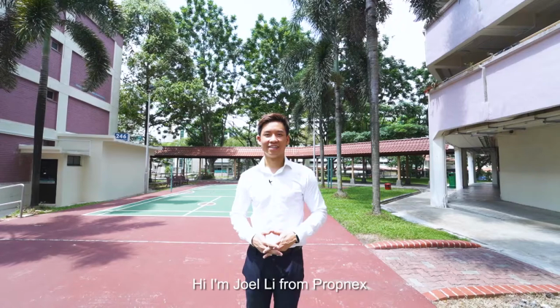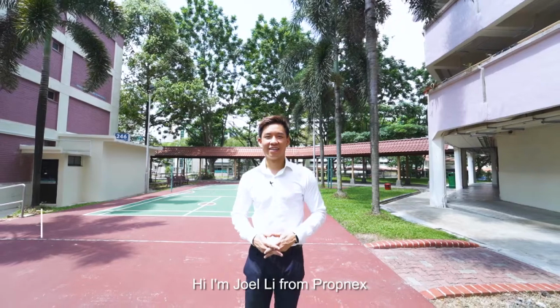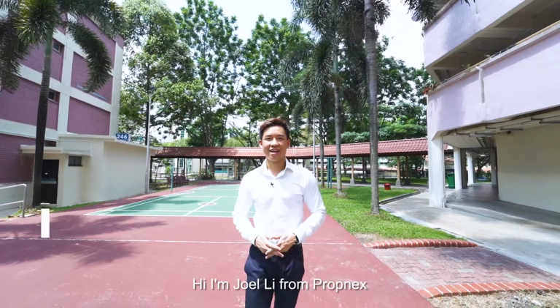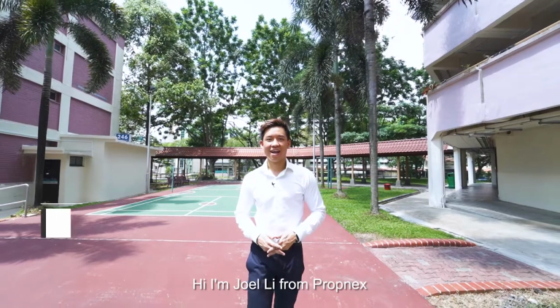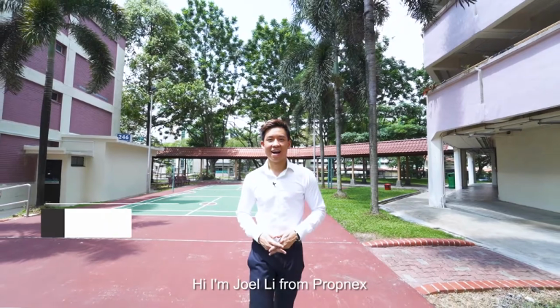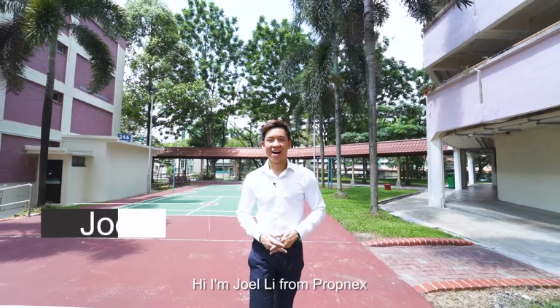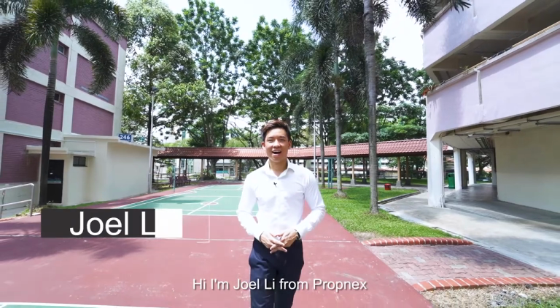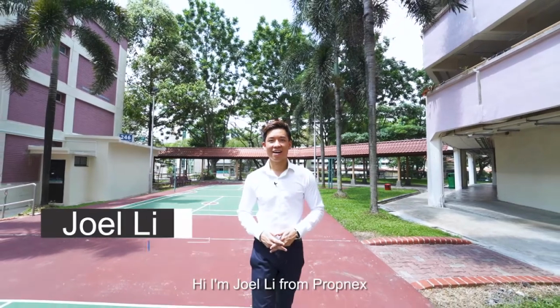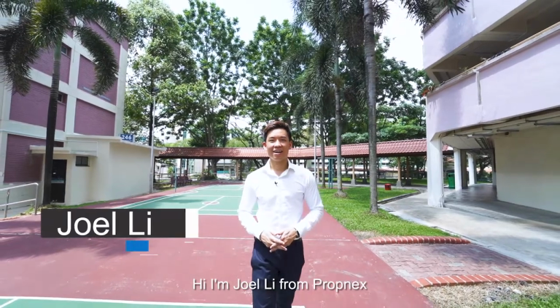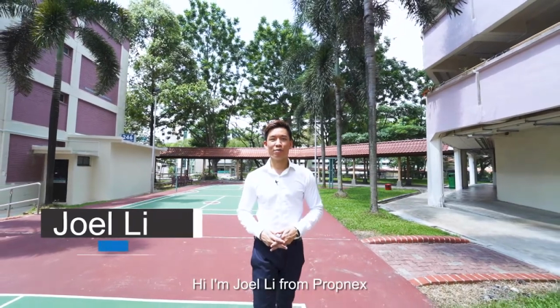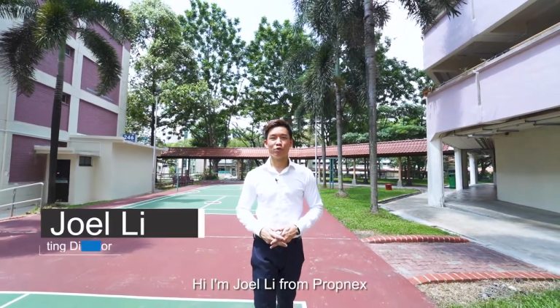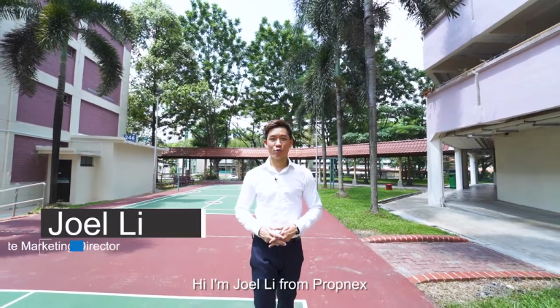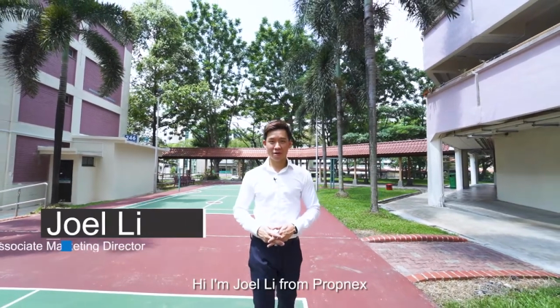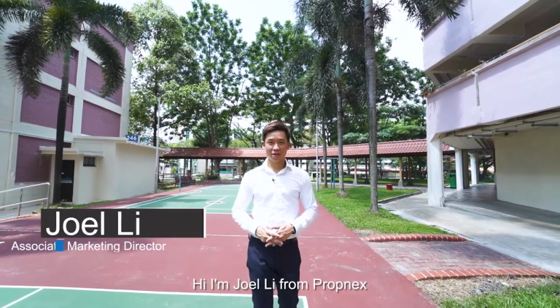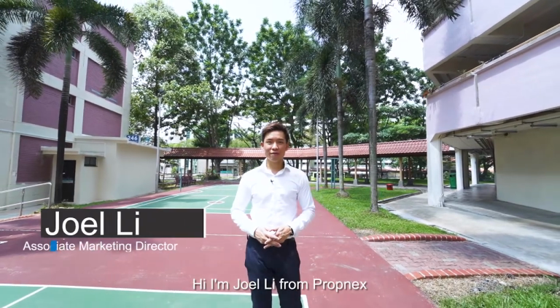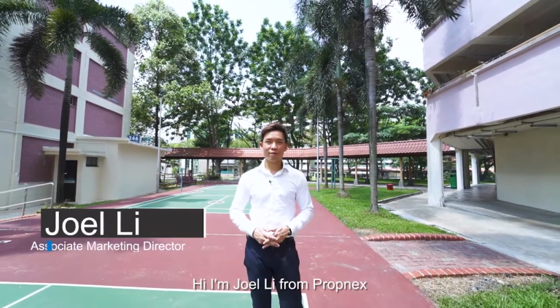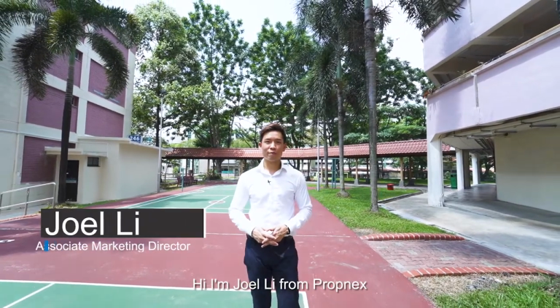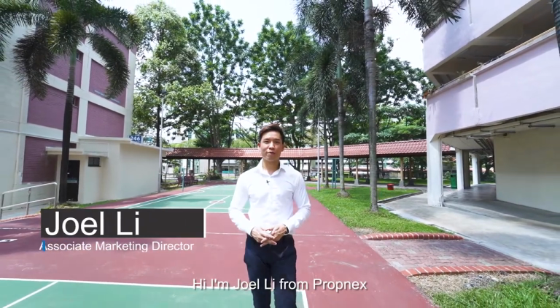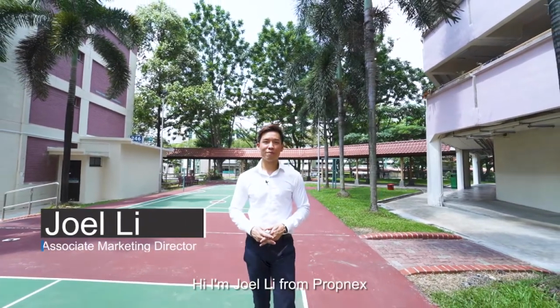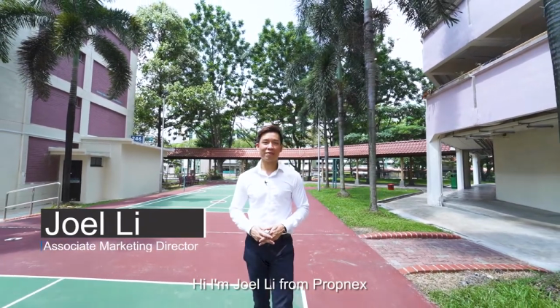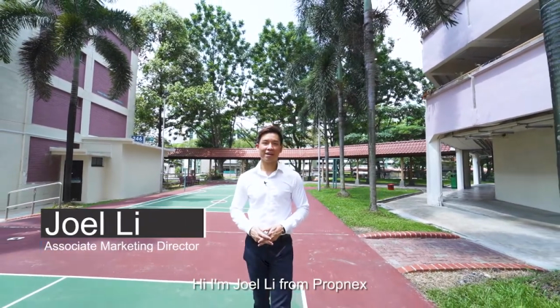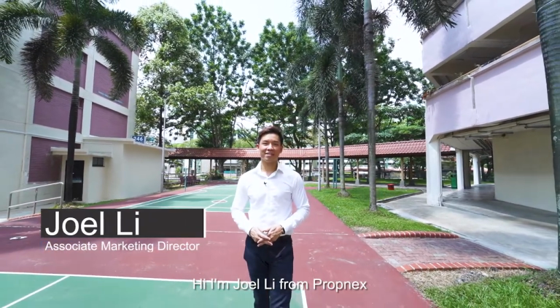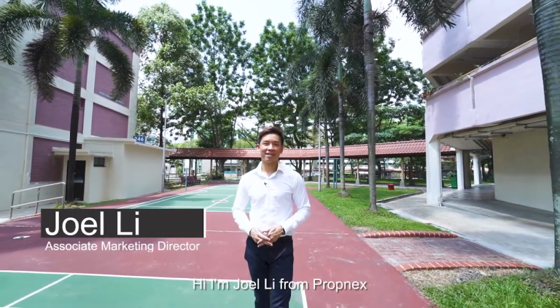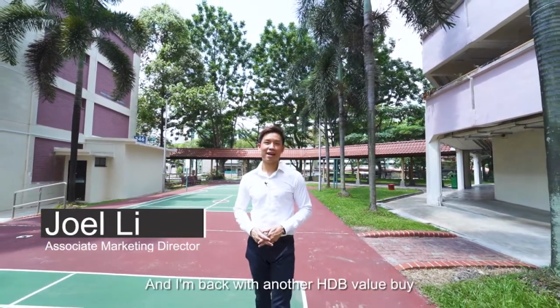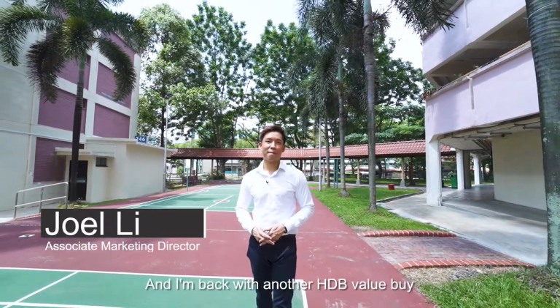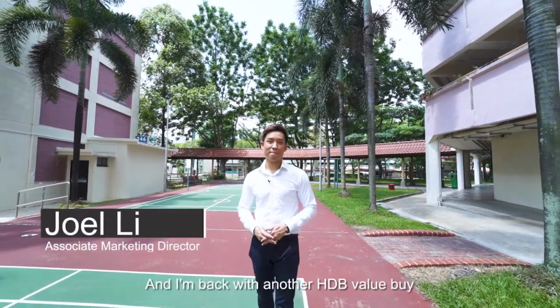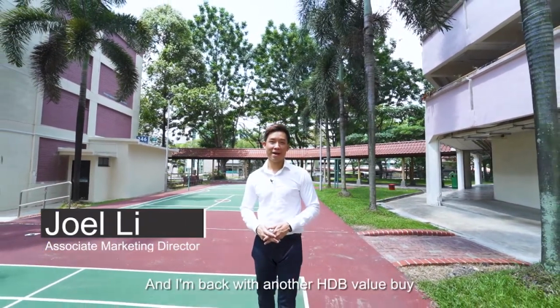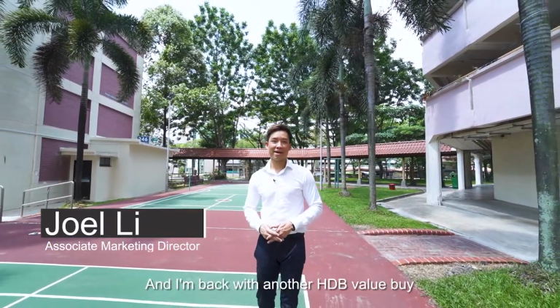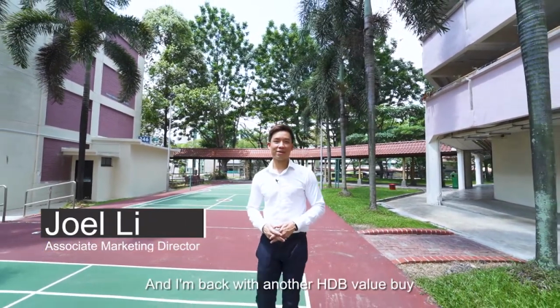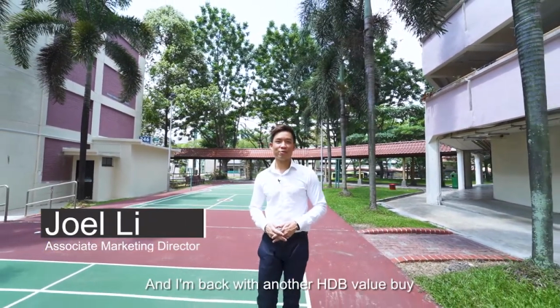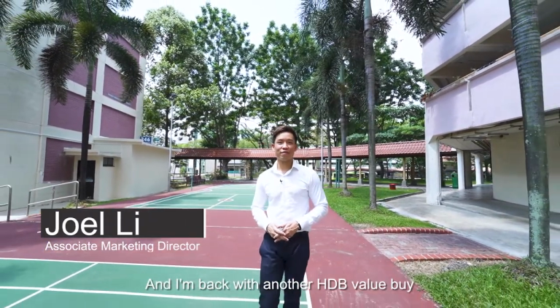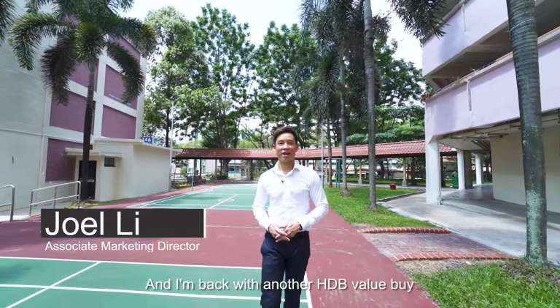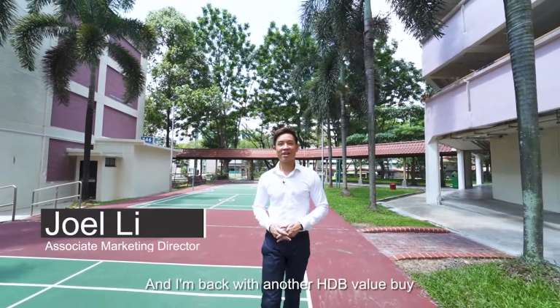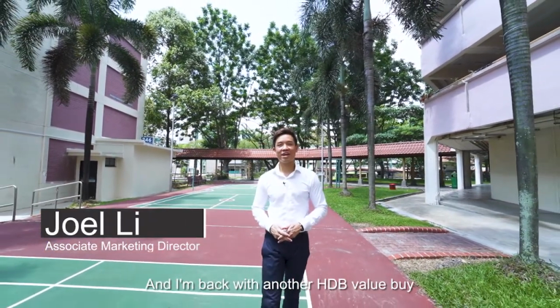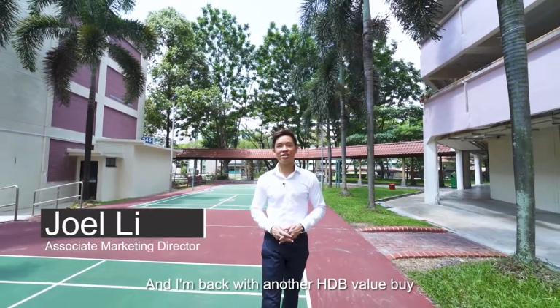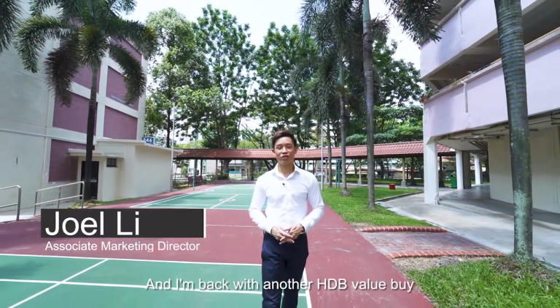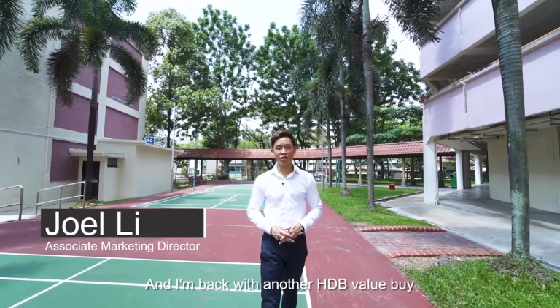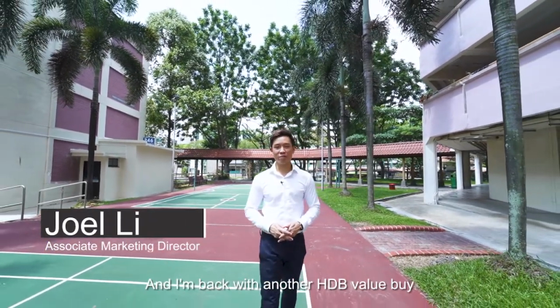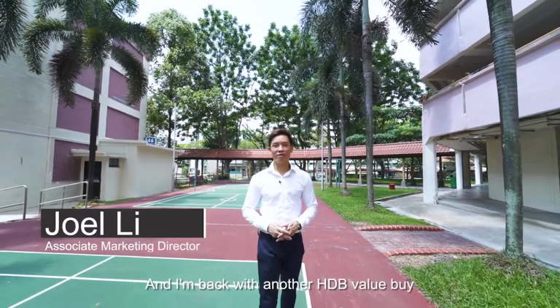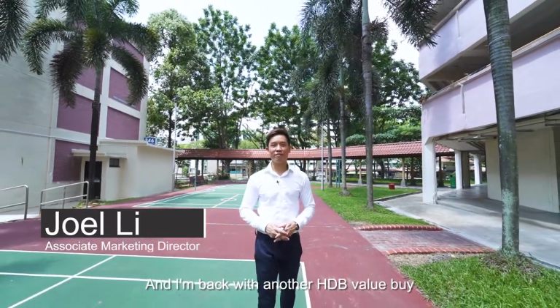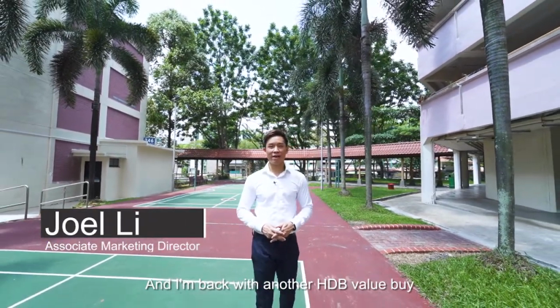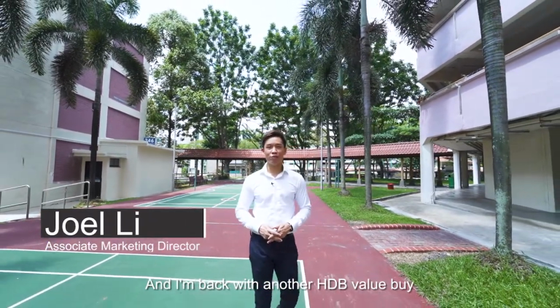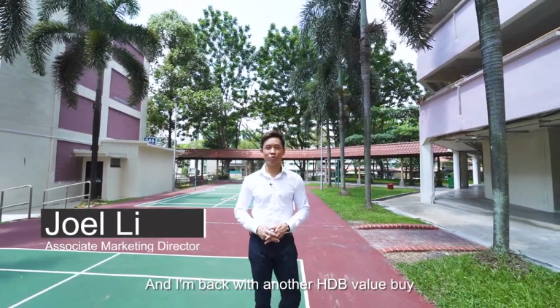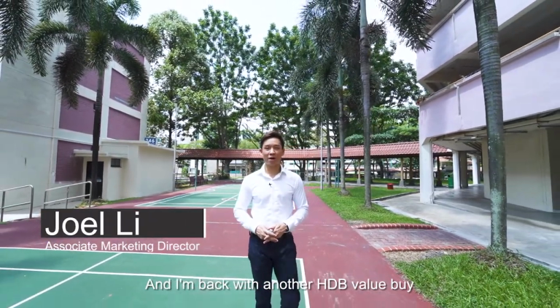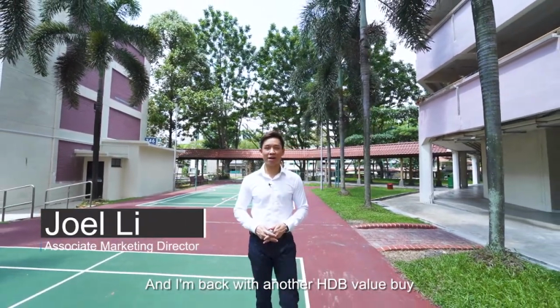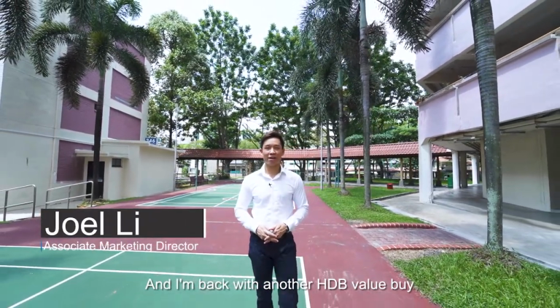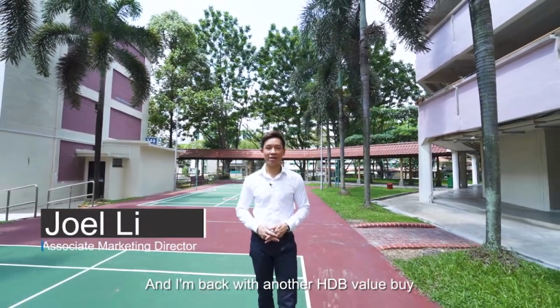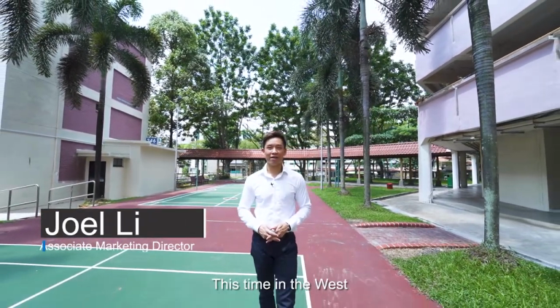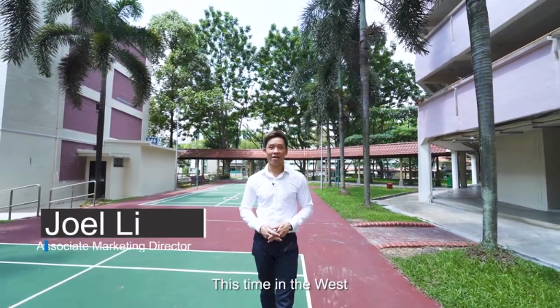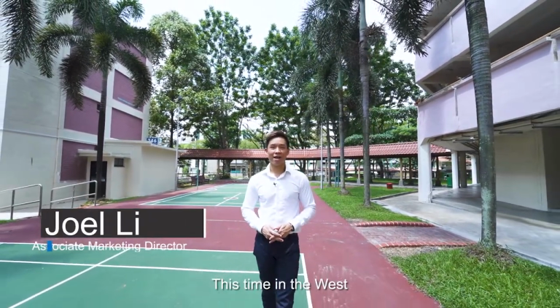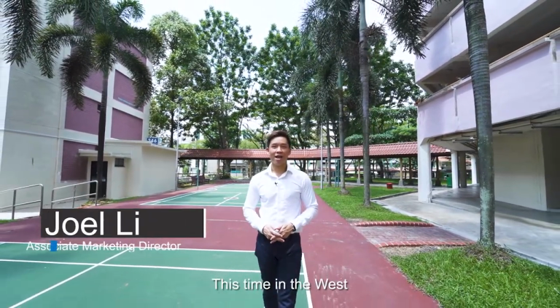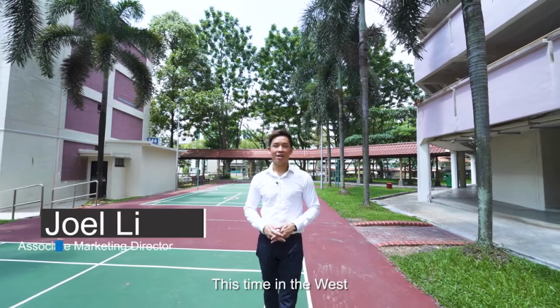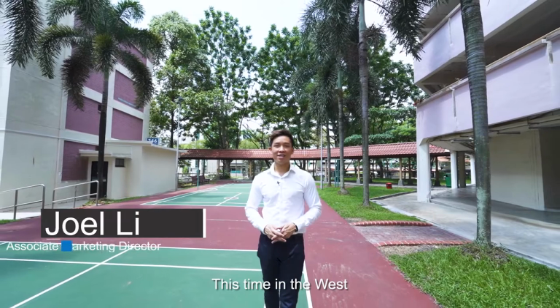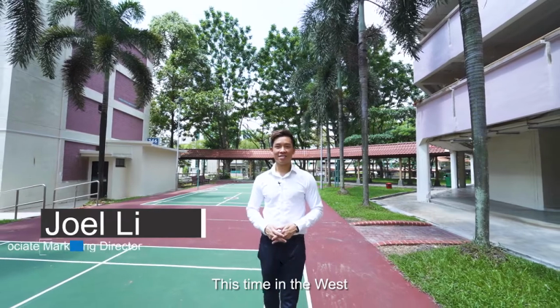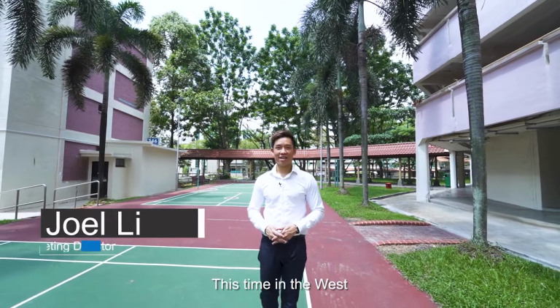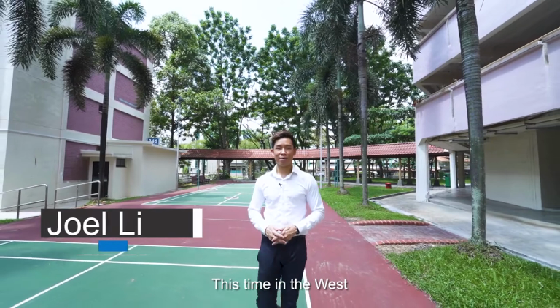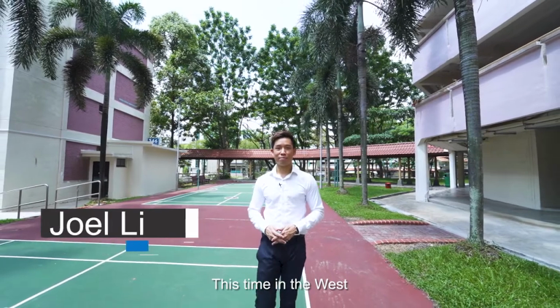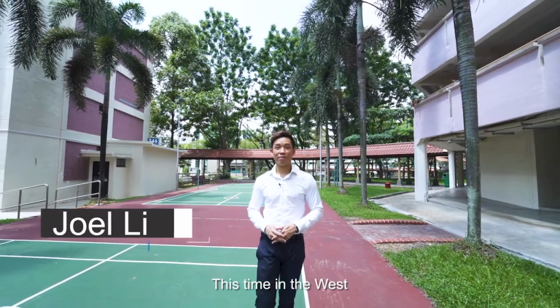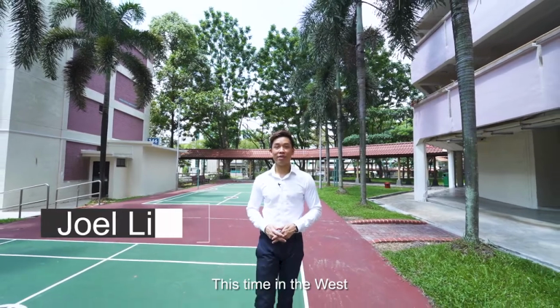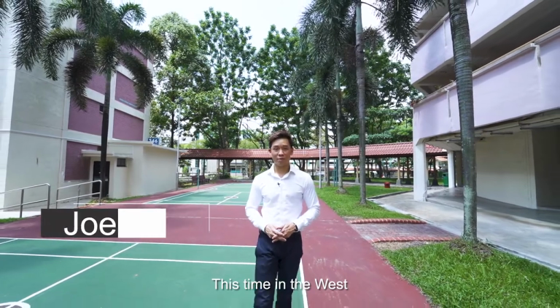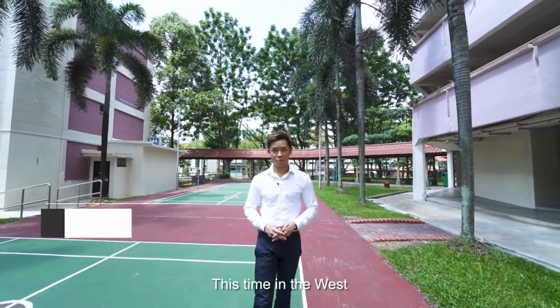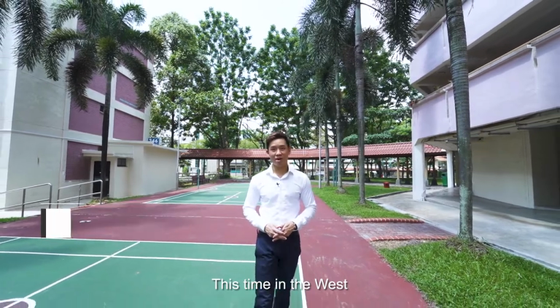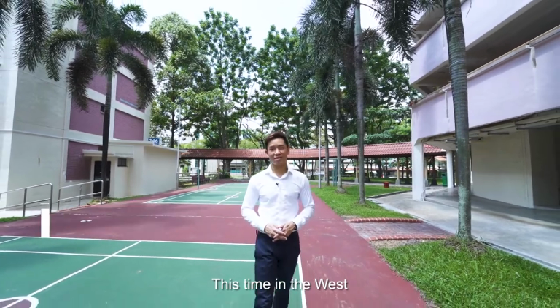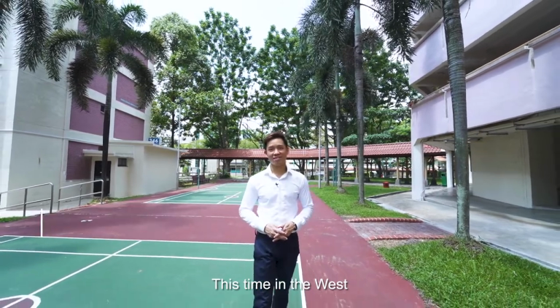Hi, I'm Joel Lee from Propnex and I'm back with another HDB Value Buy, this time in the West.